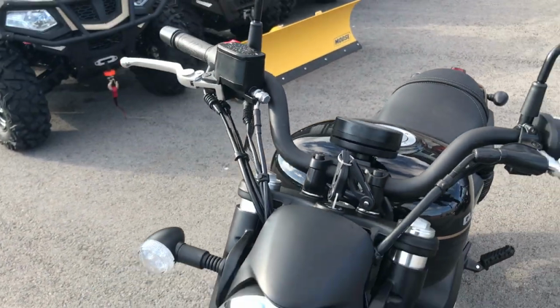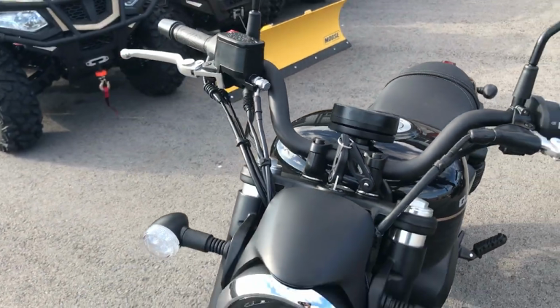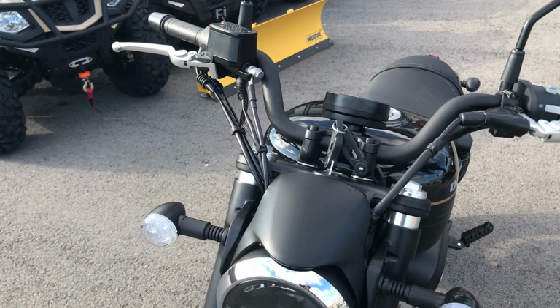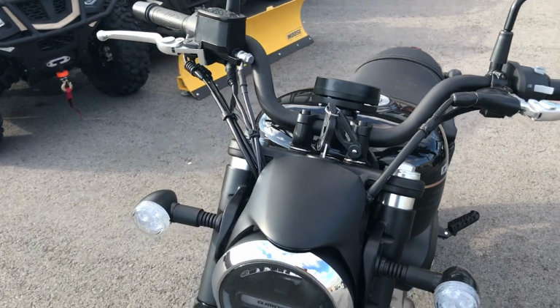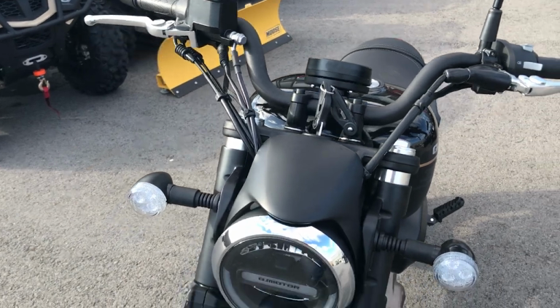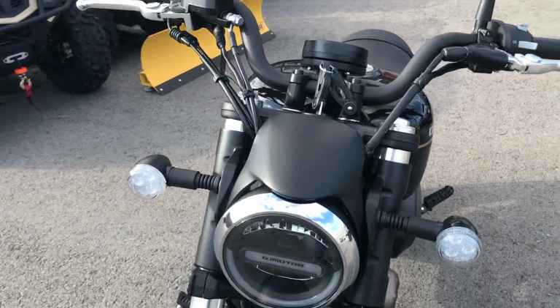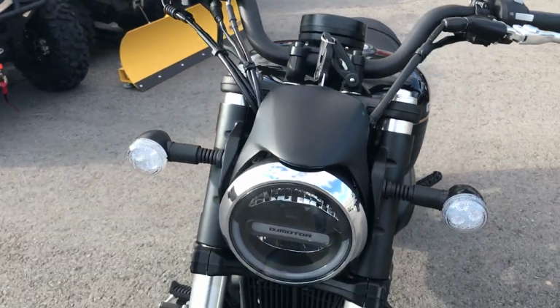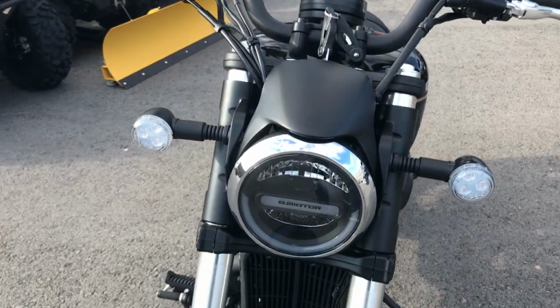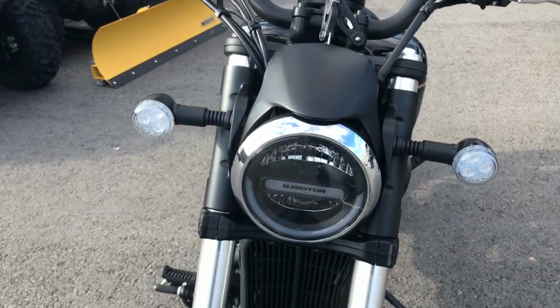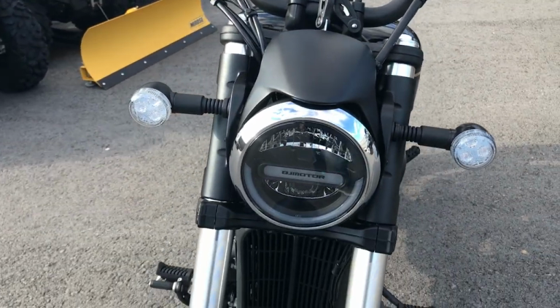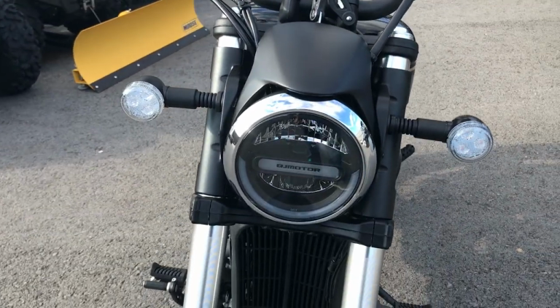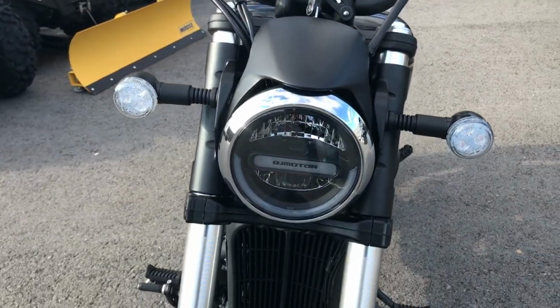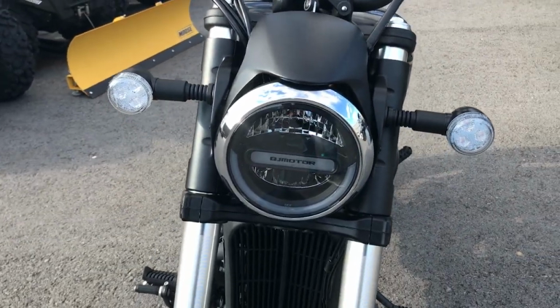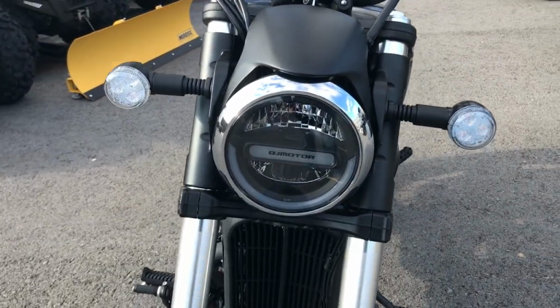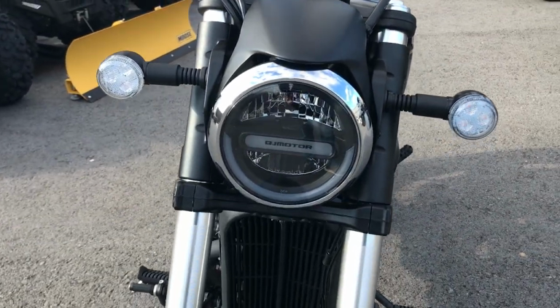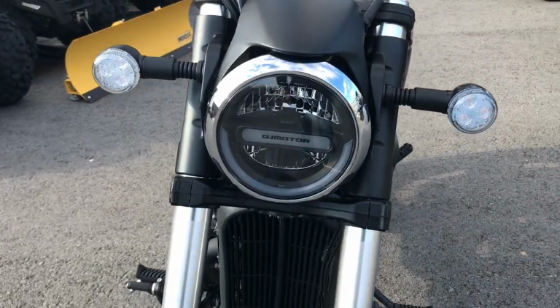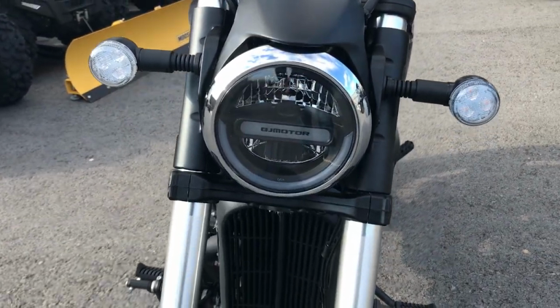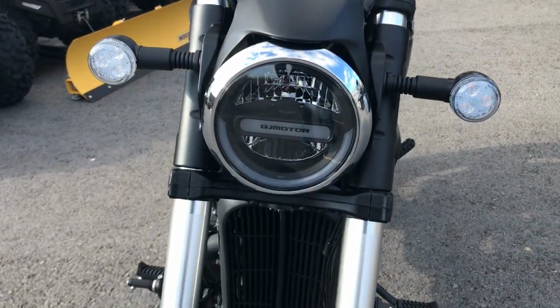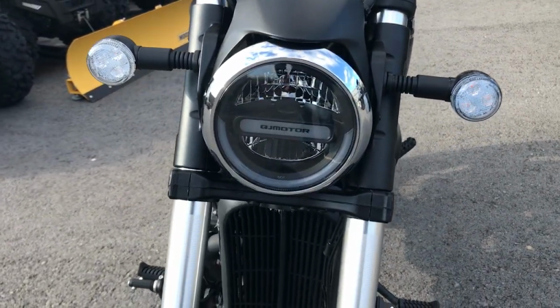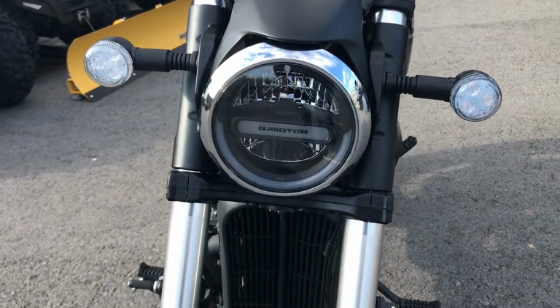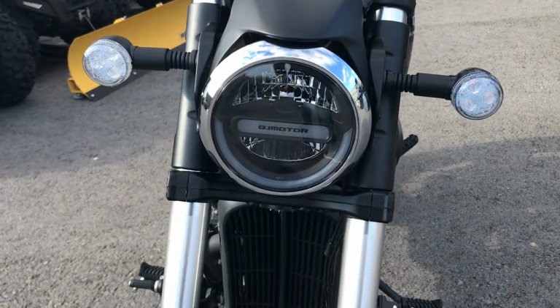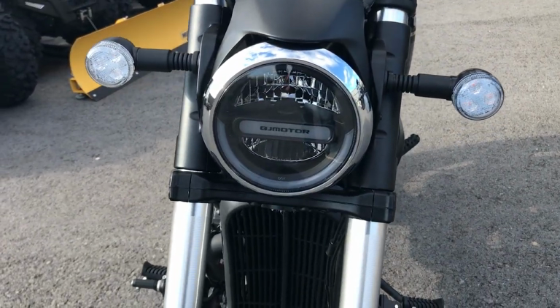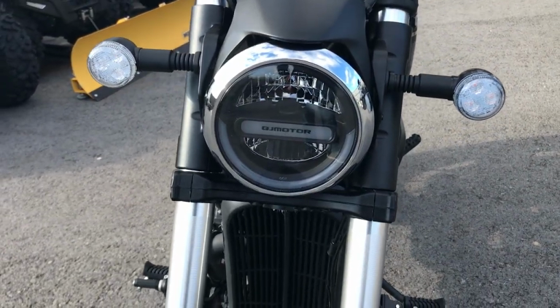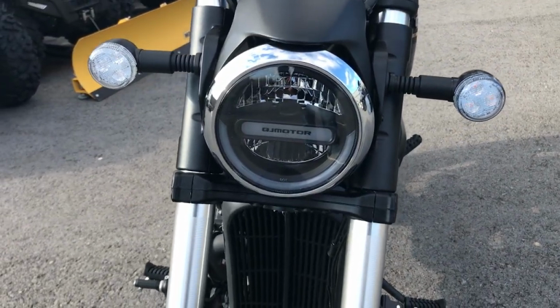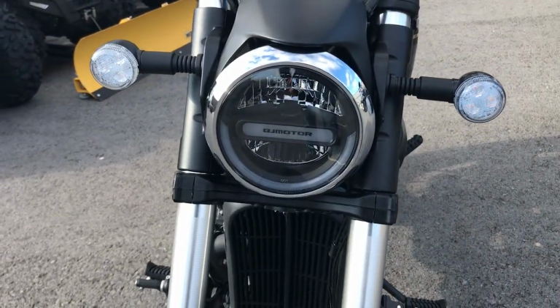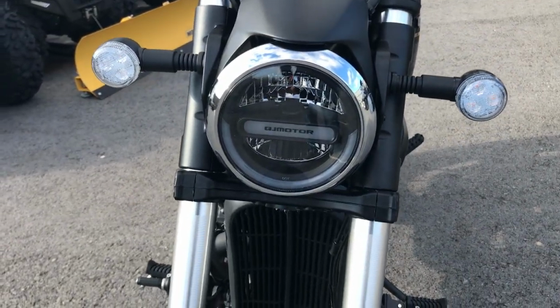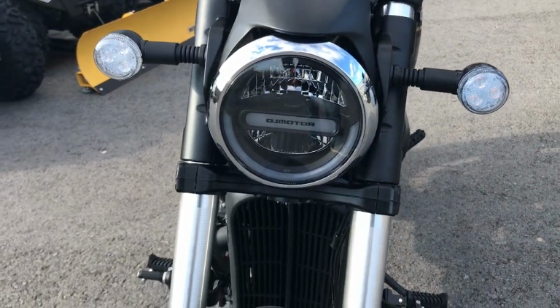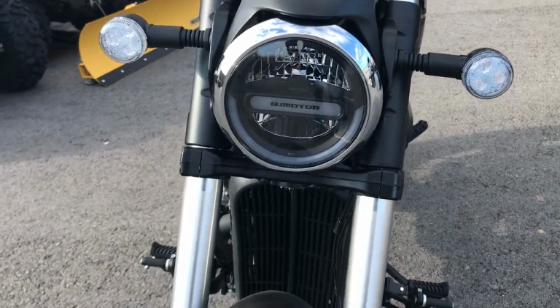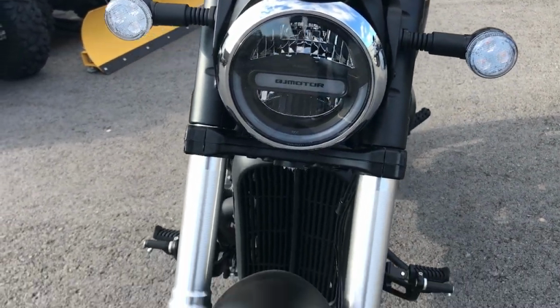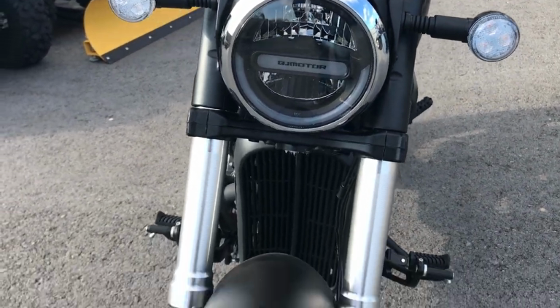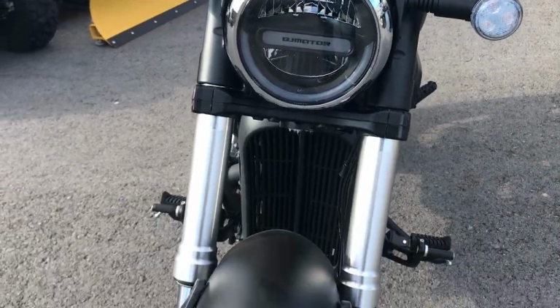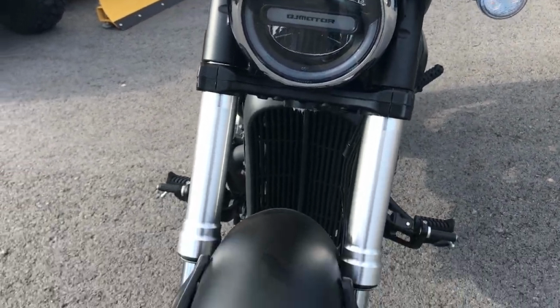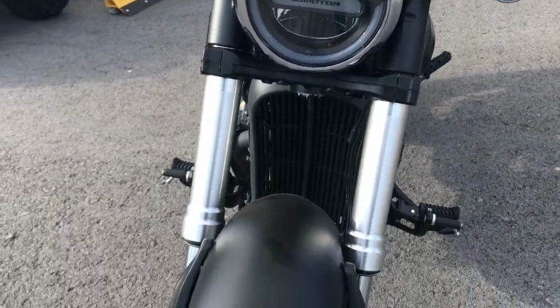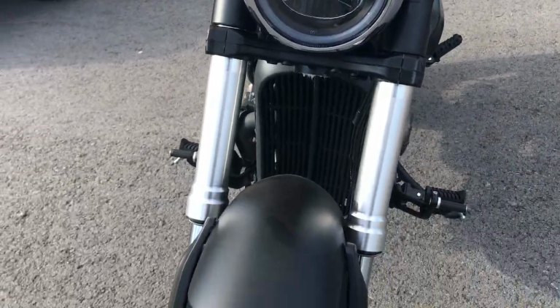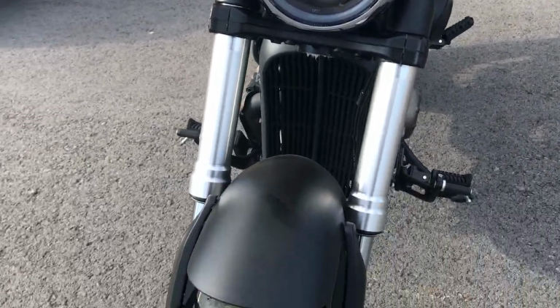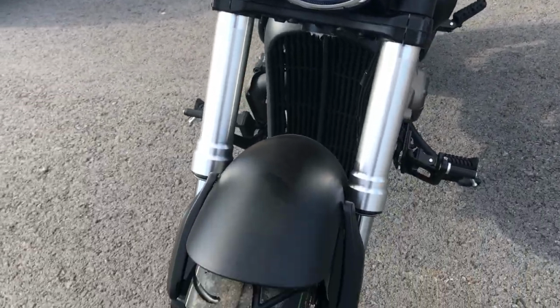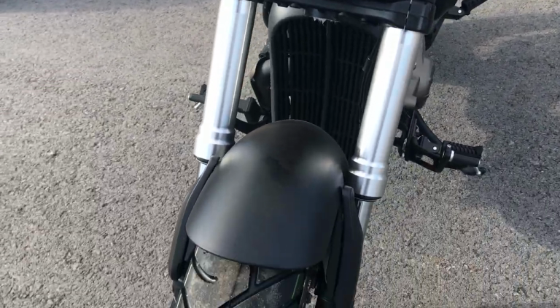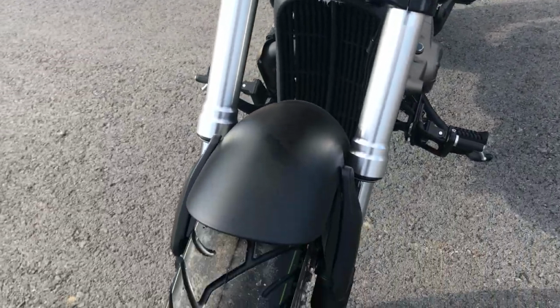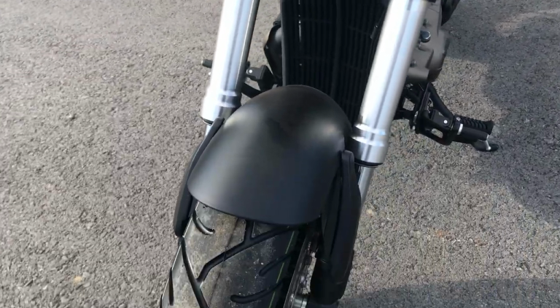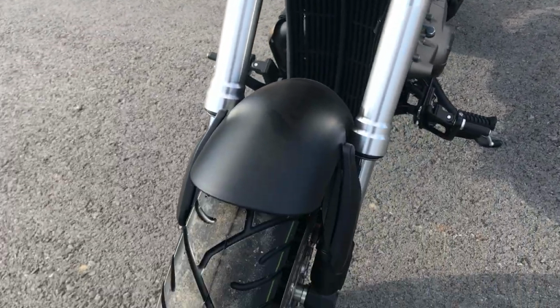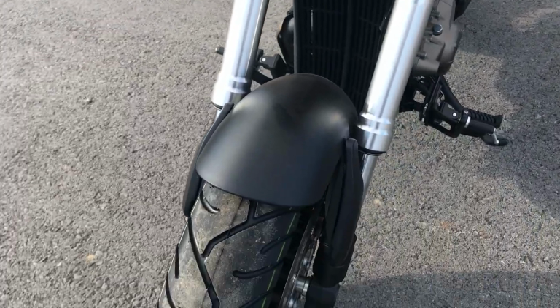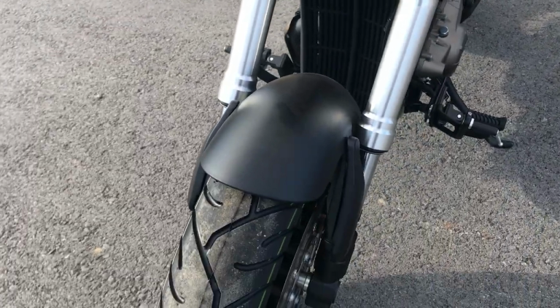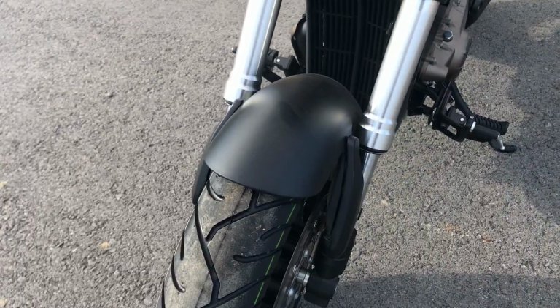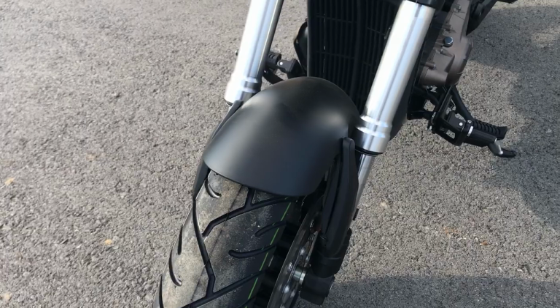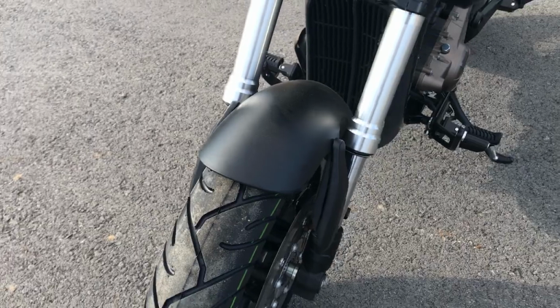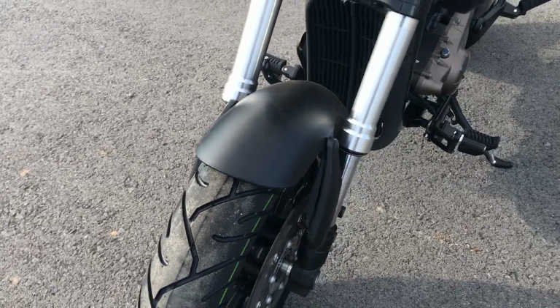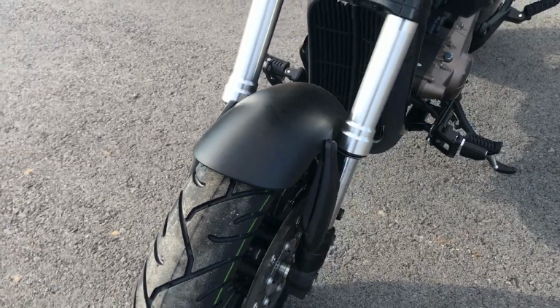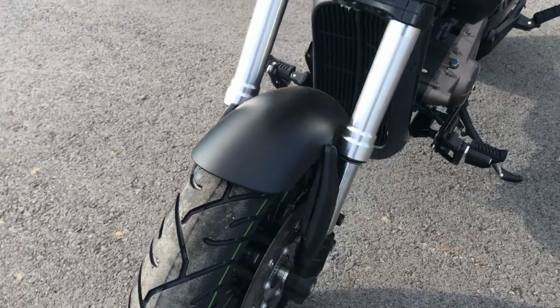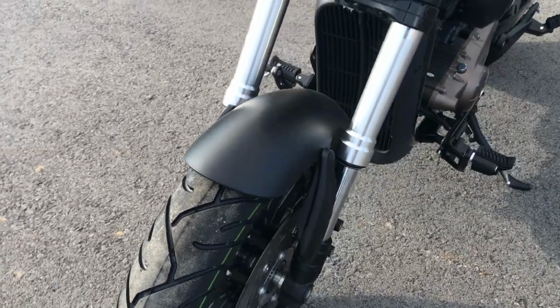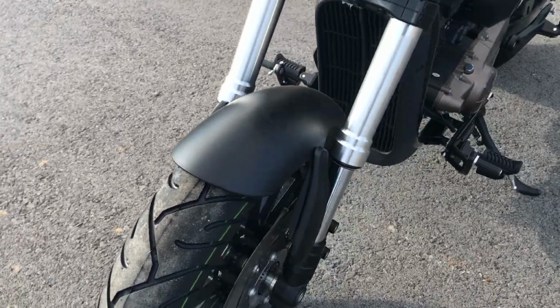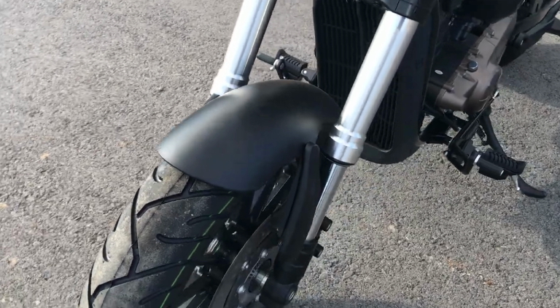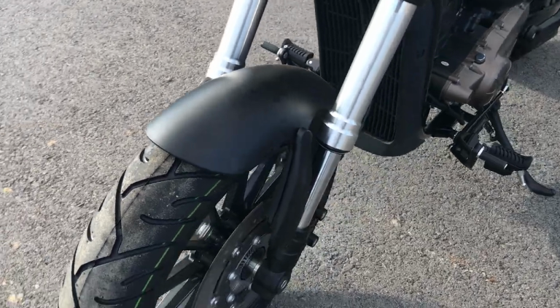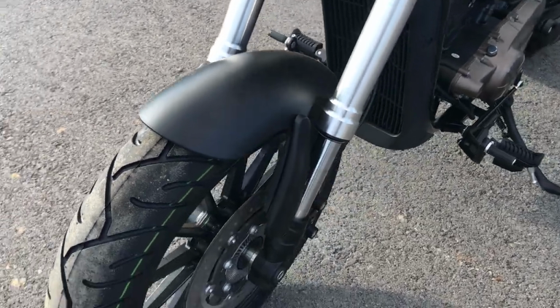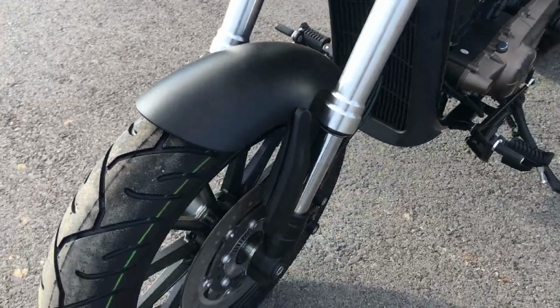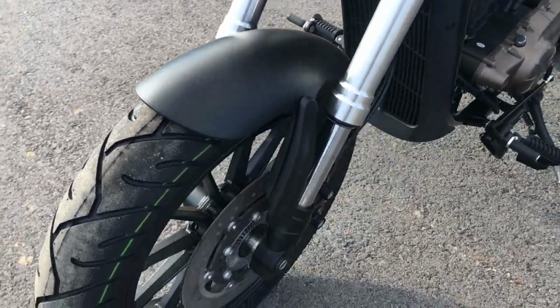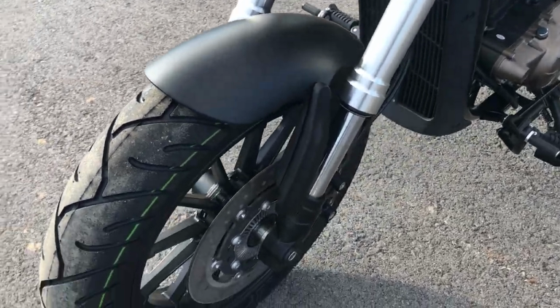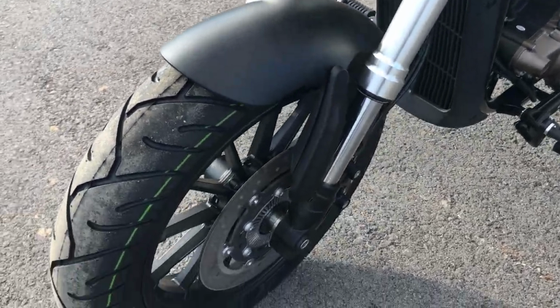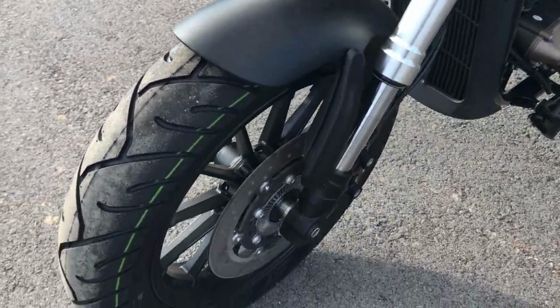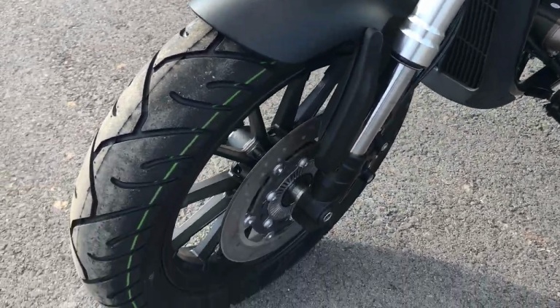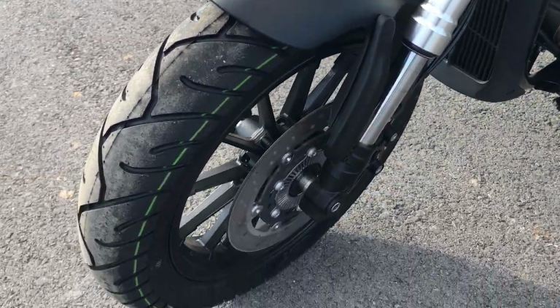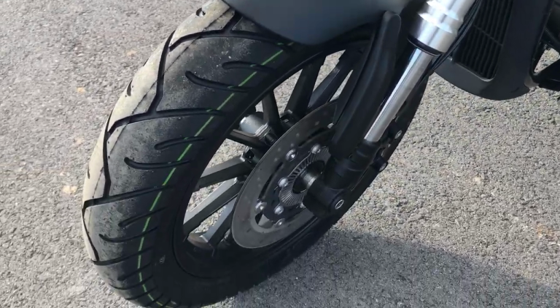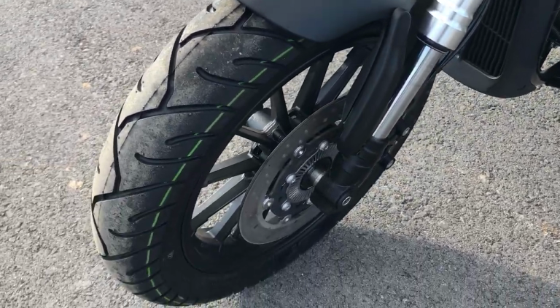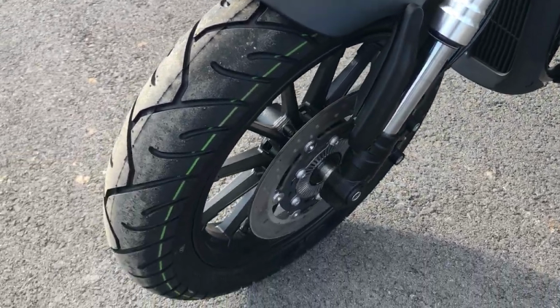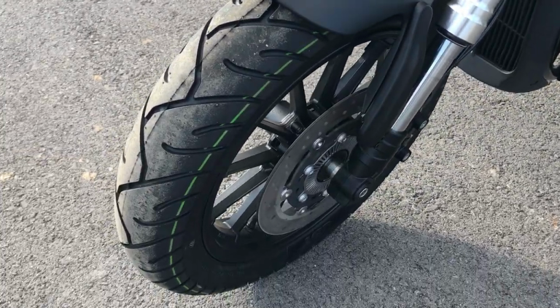And as you work your way around here, take a look at that headlight — never seen anything like that. Upside-down forks.